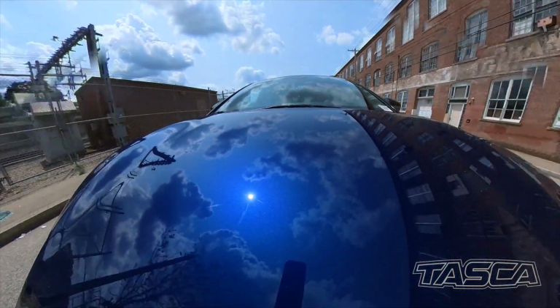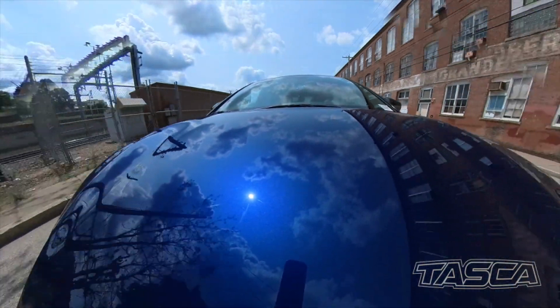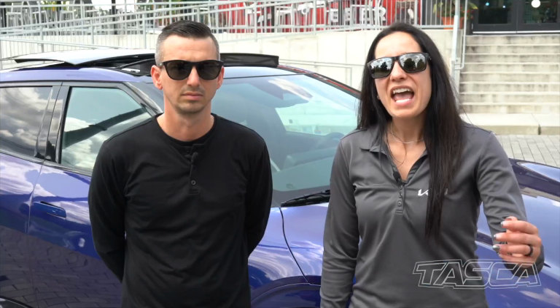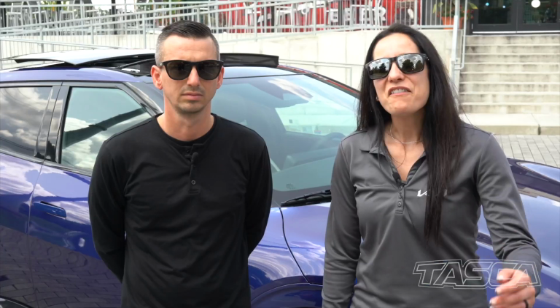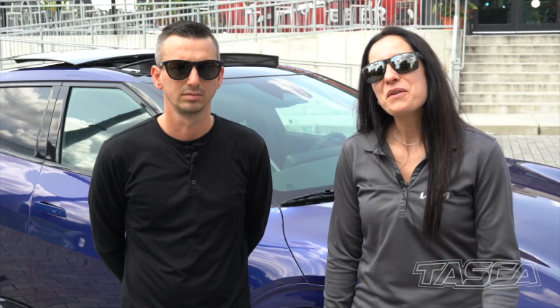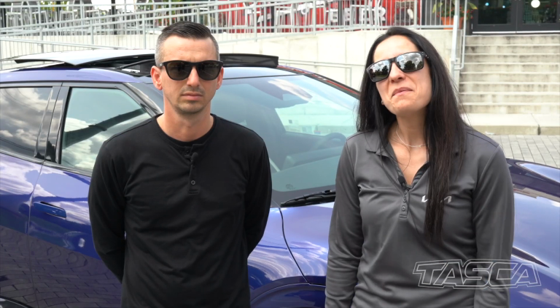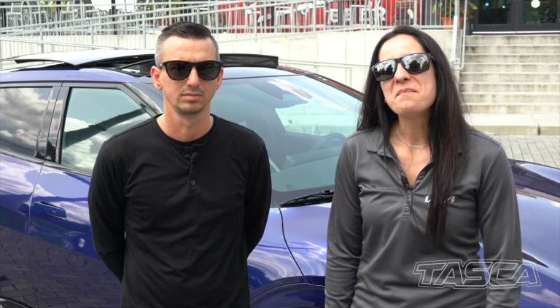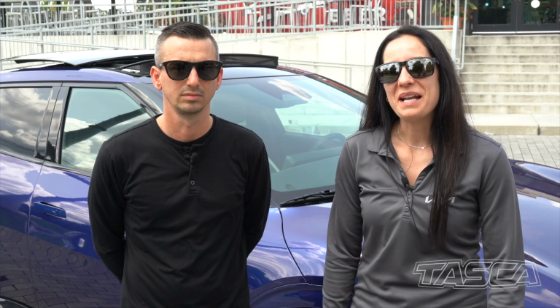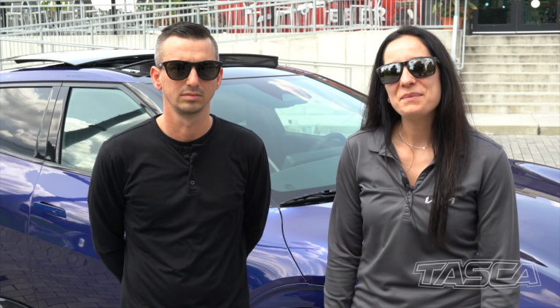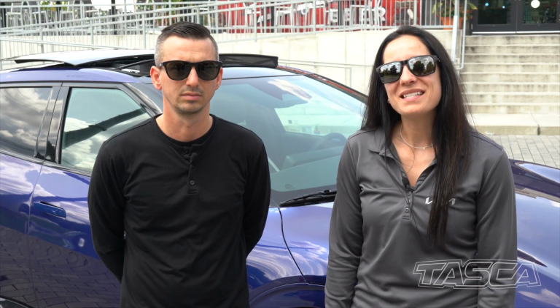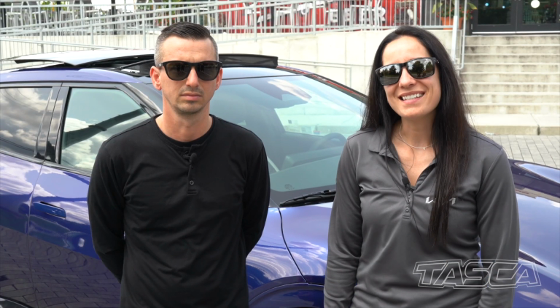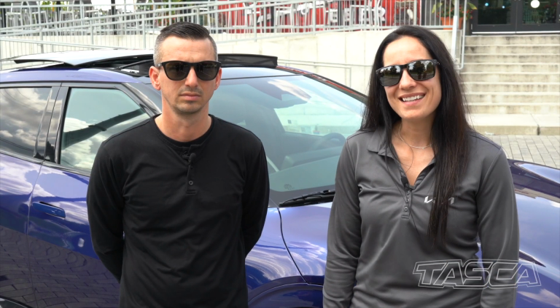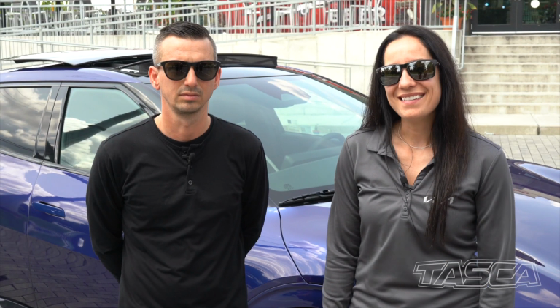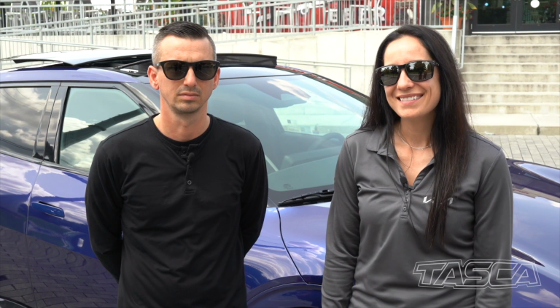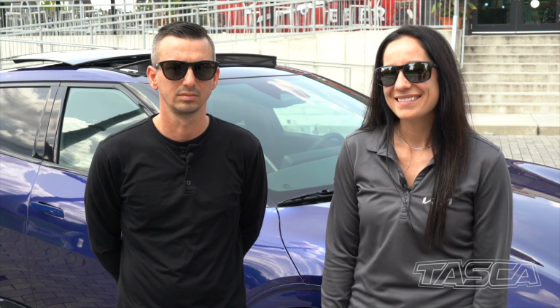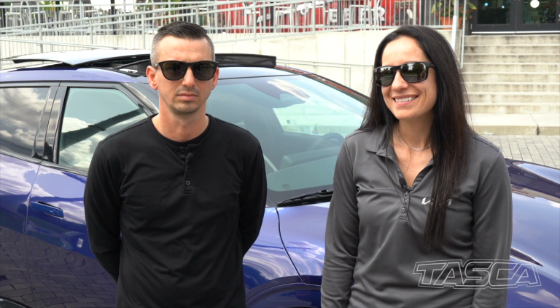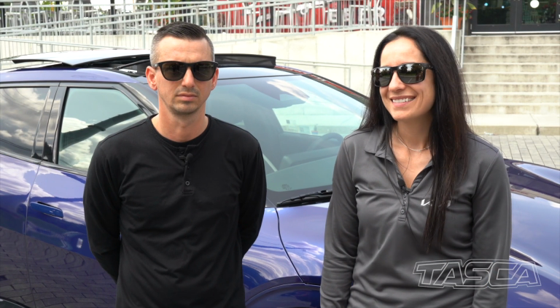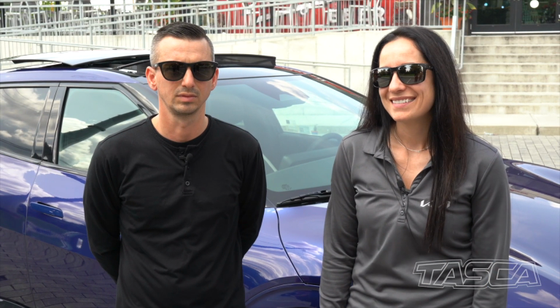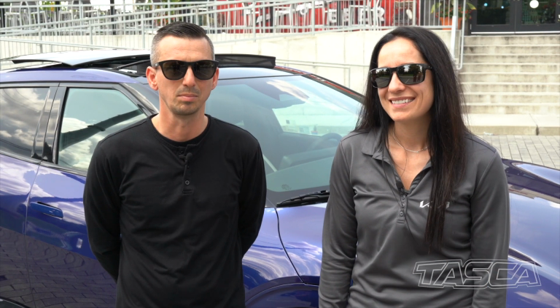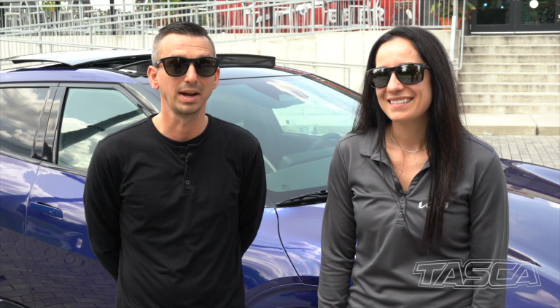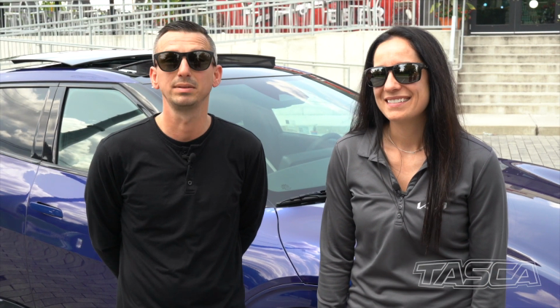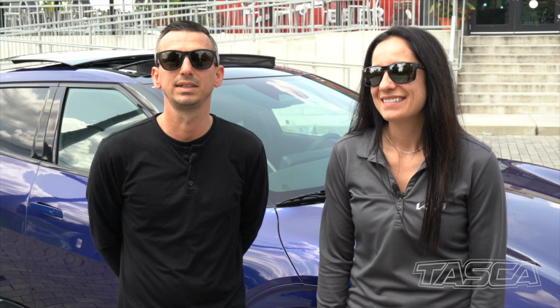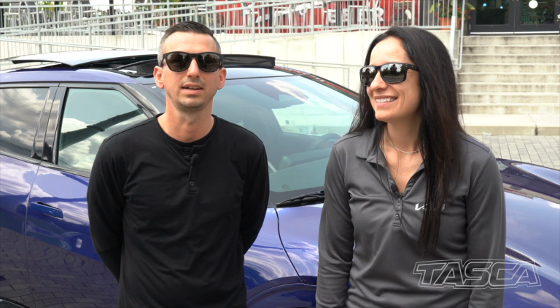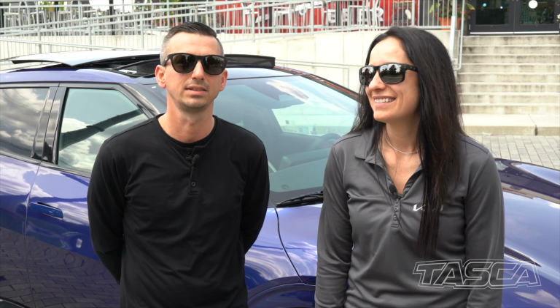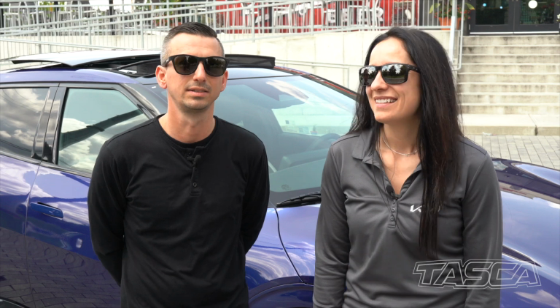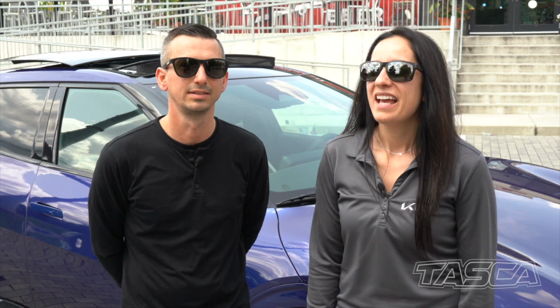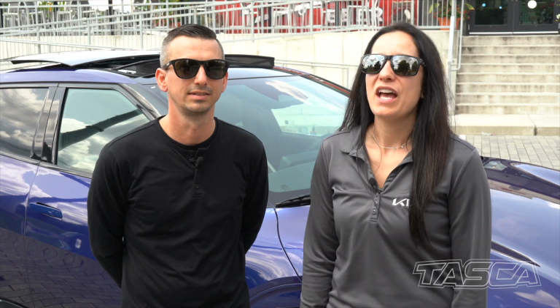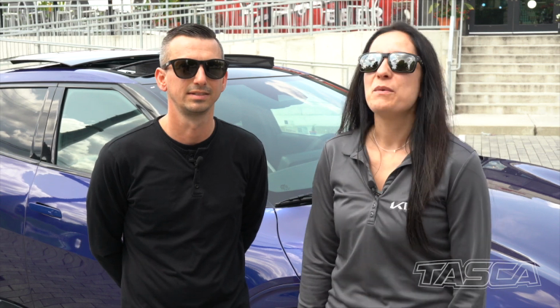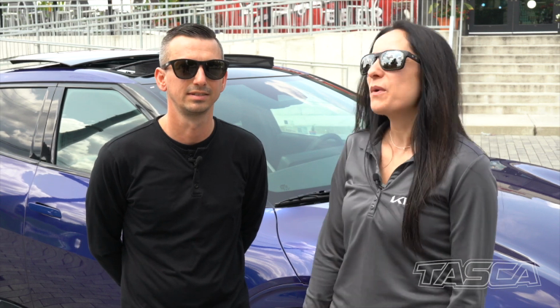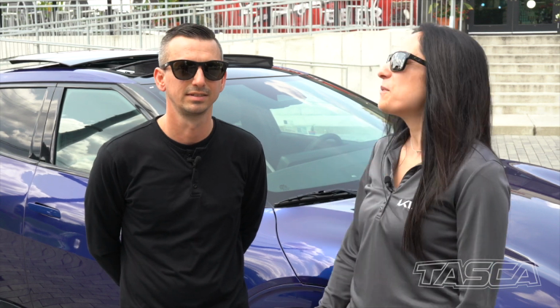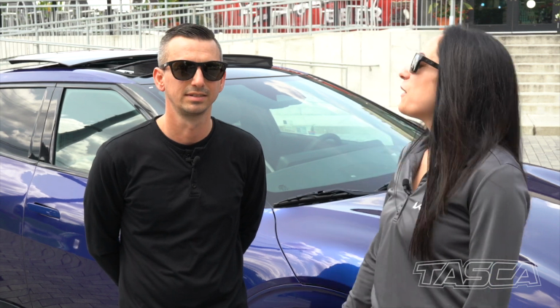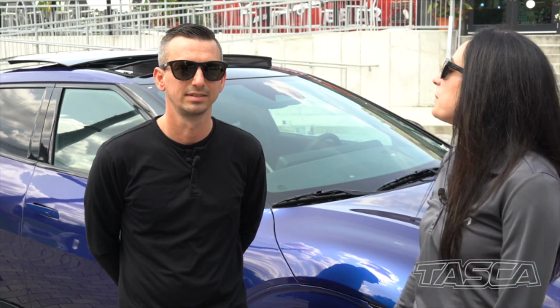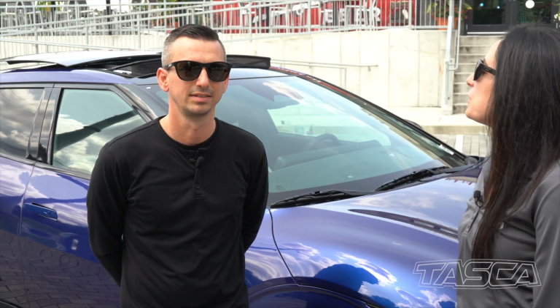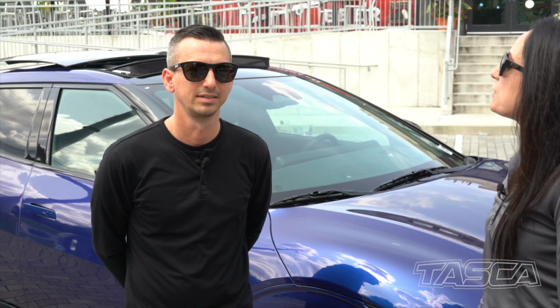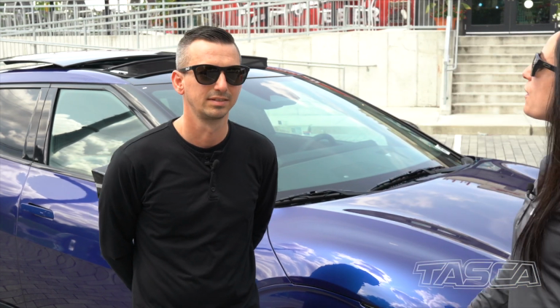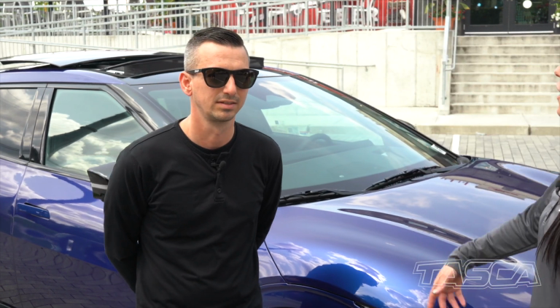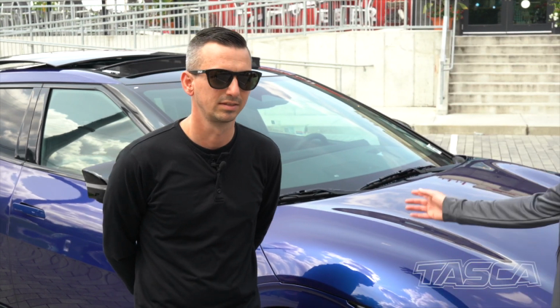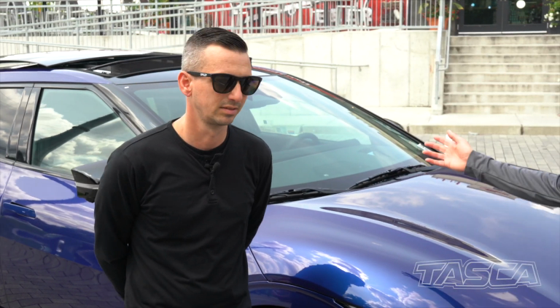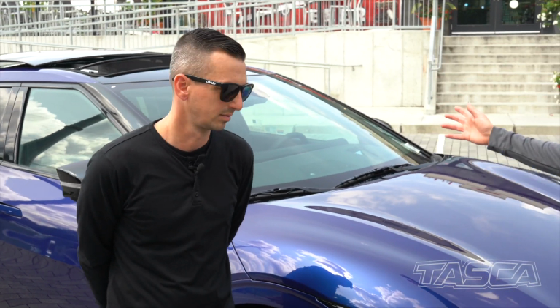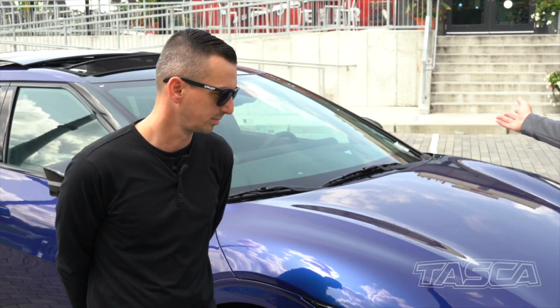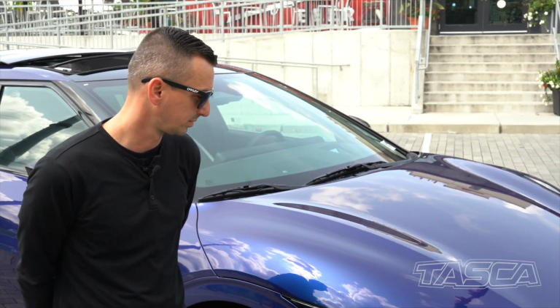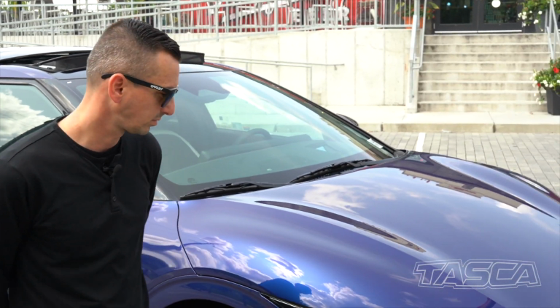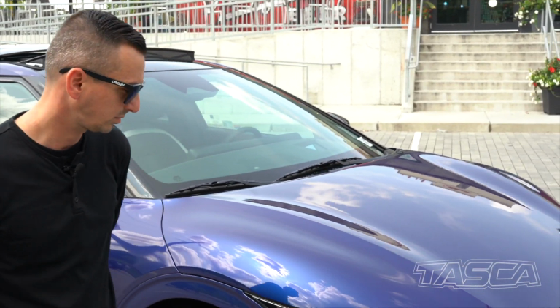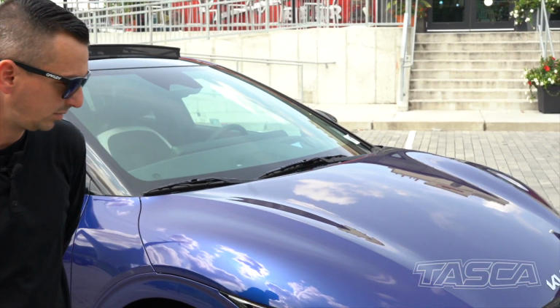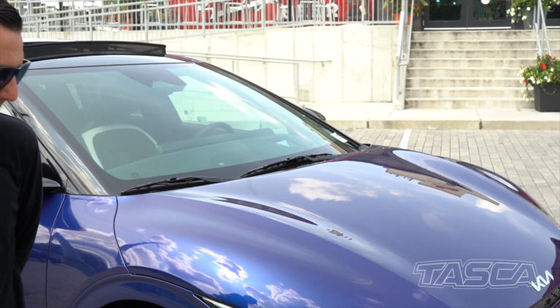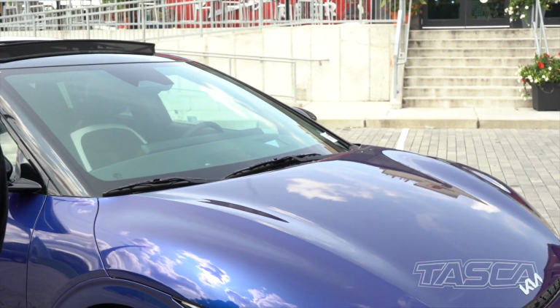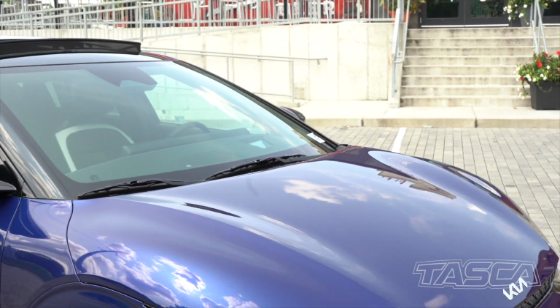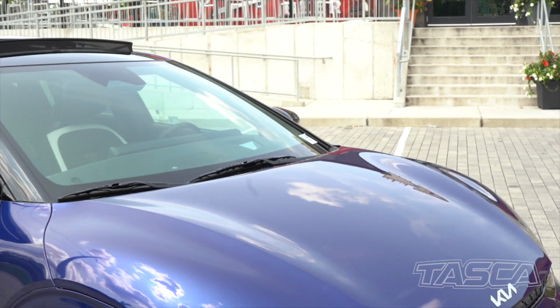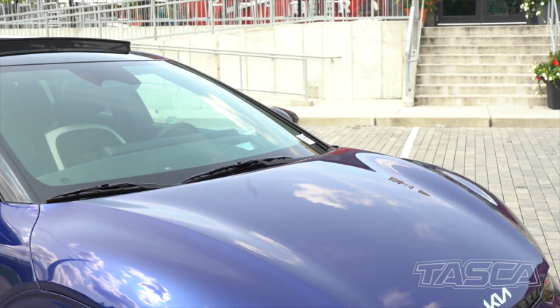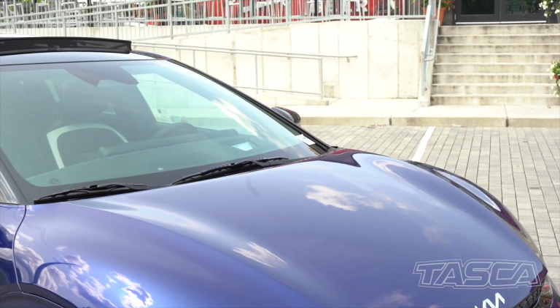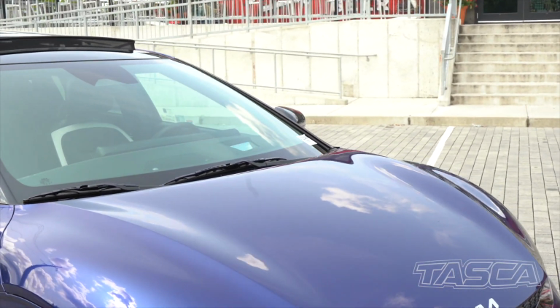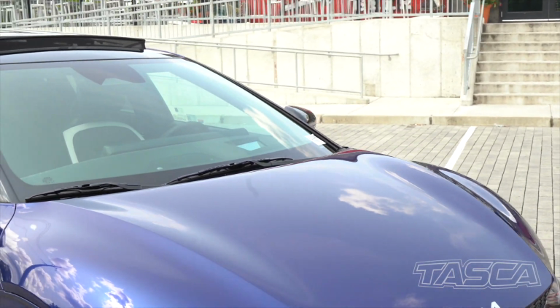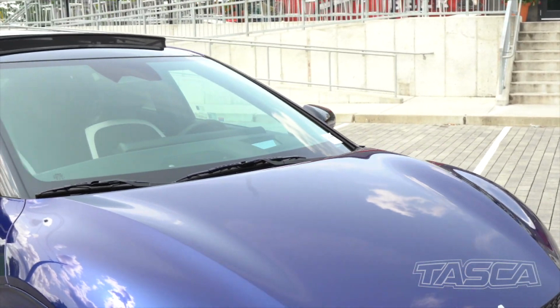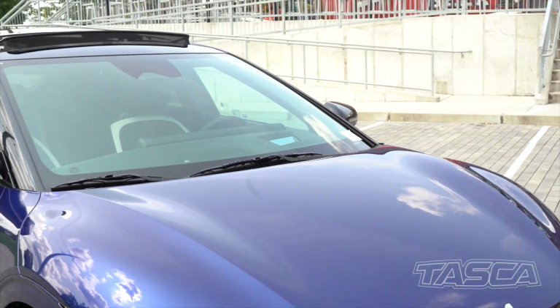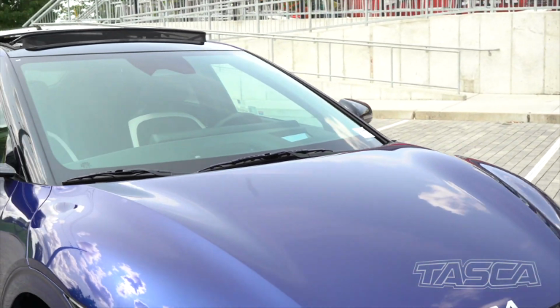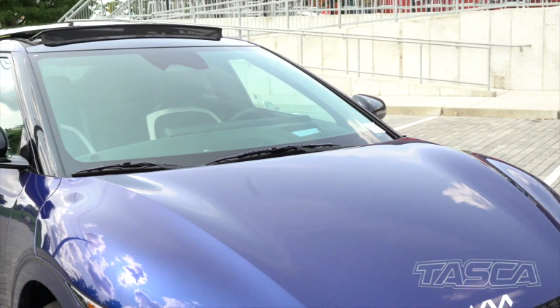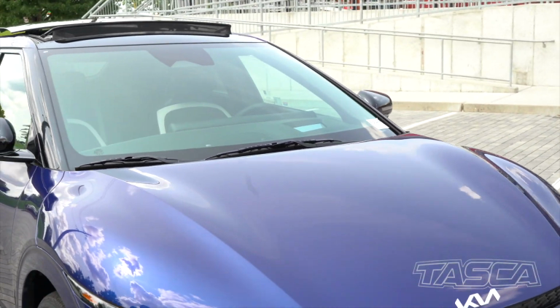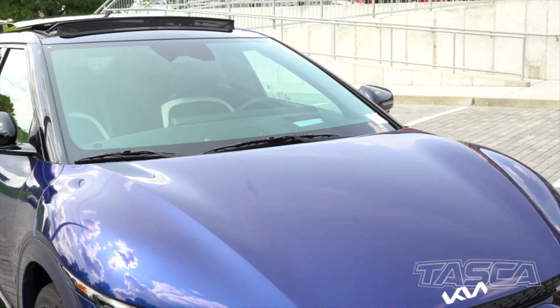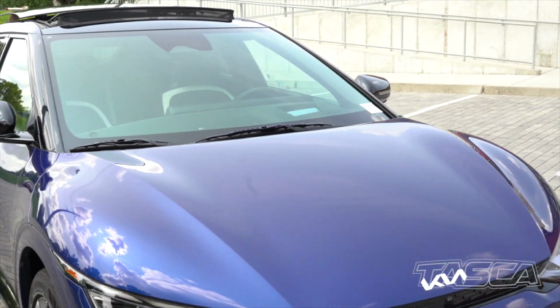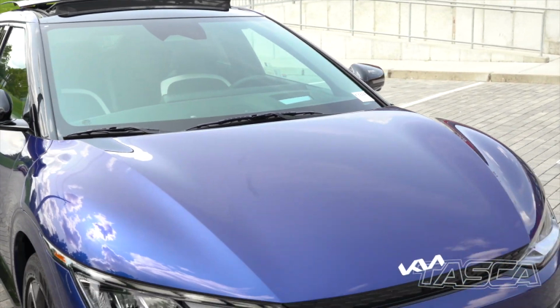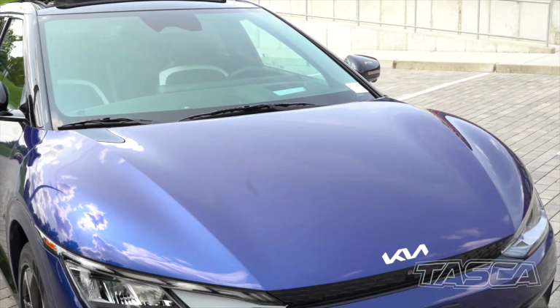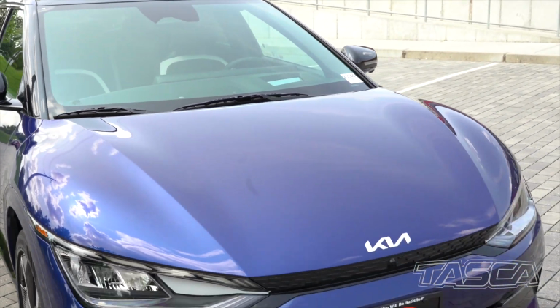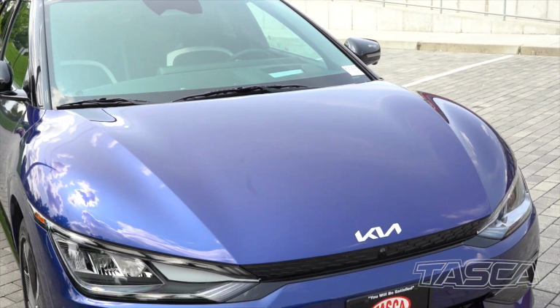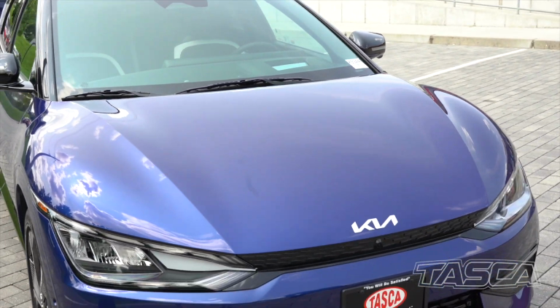Hey everyone, my name is Alyssa, and my name is Dennis, and we want to welcome you to the all-new 2023 Kia EV6 GT Line.